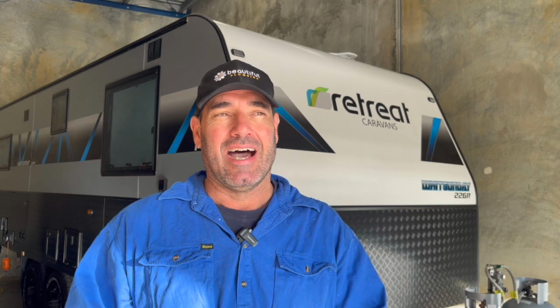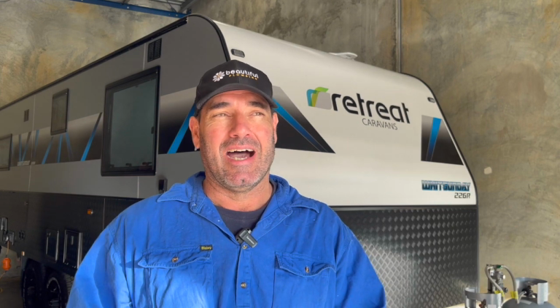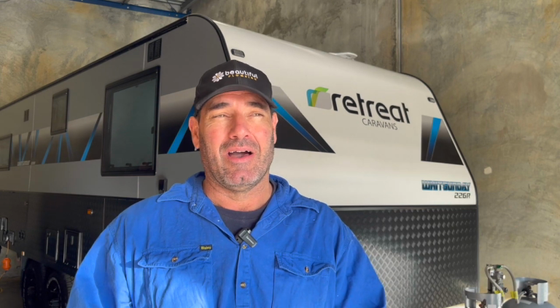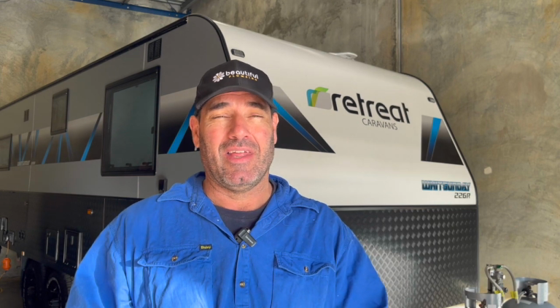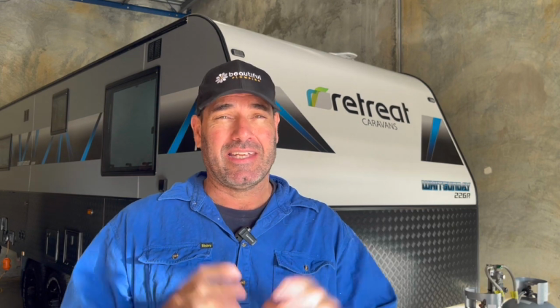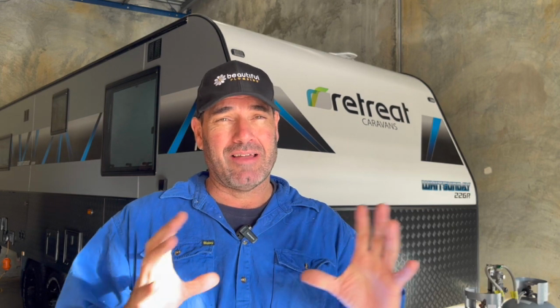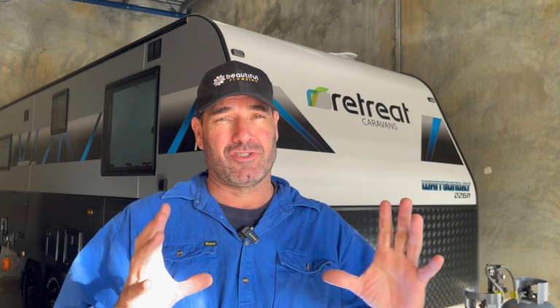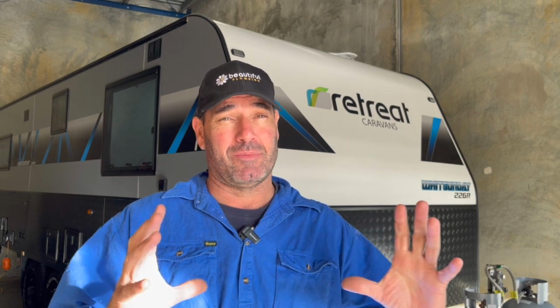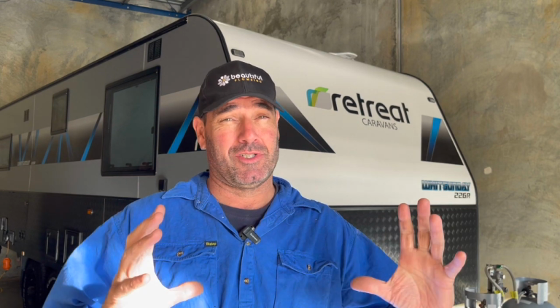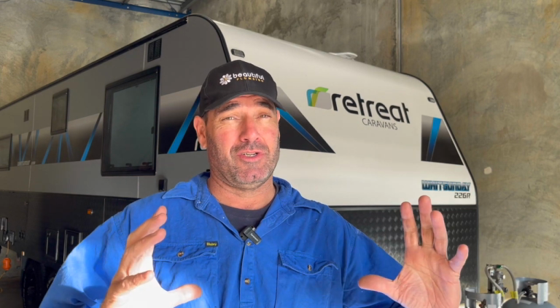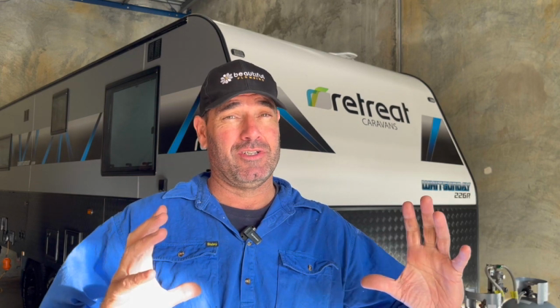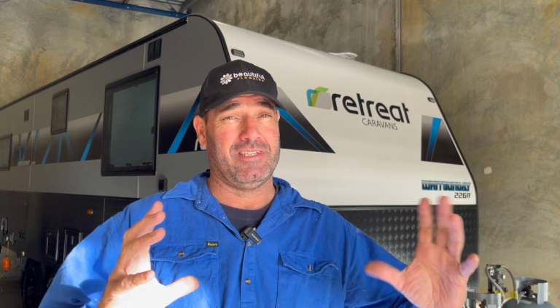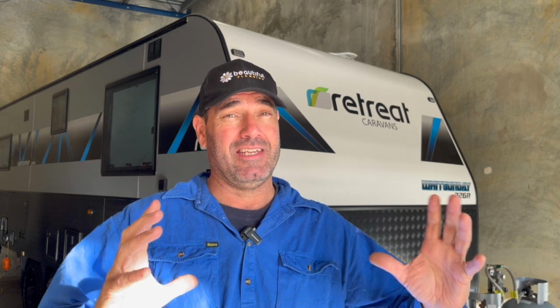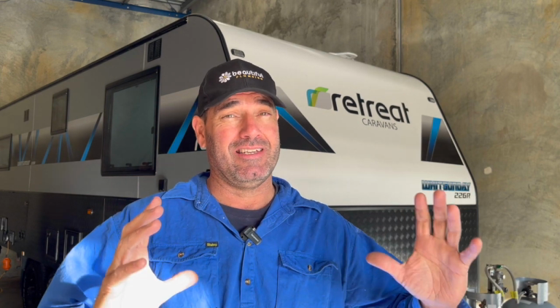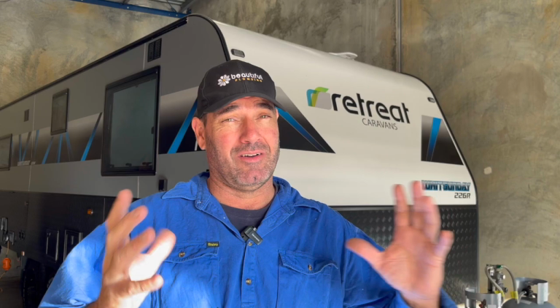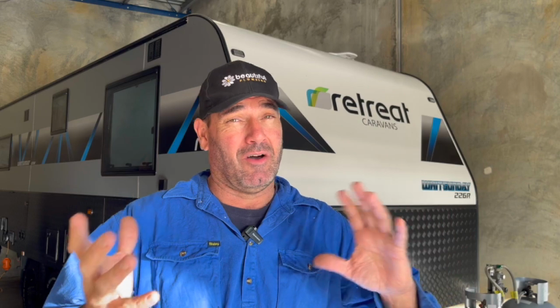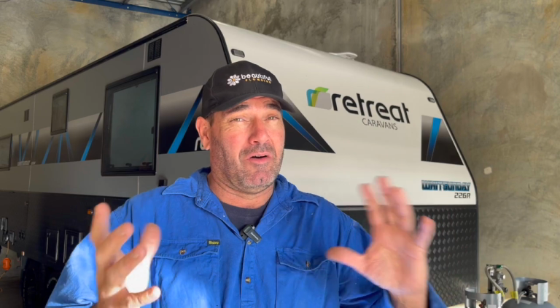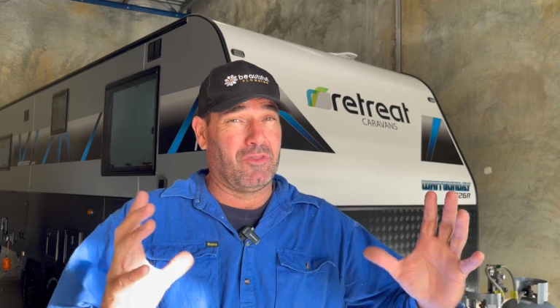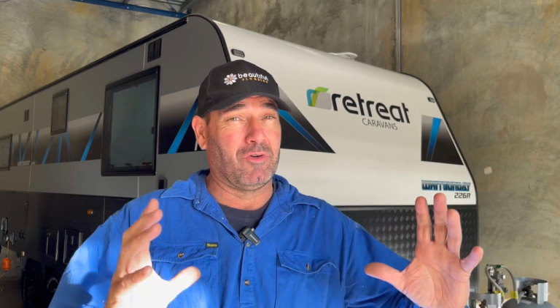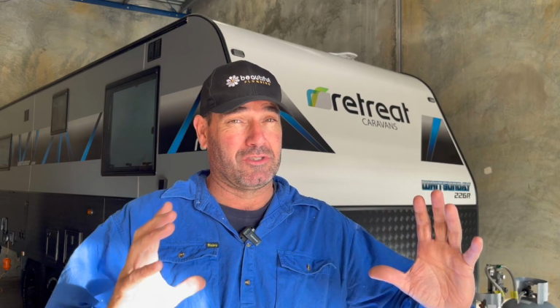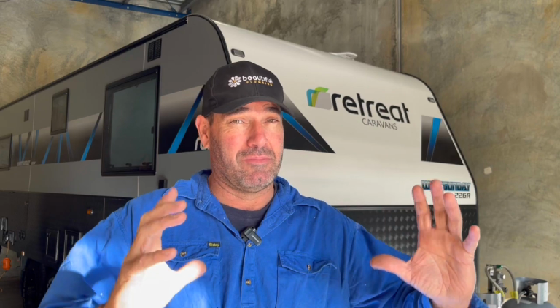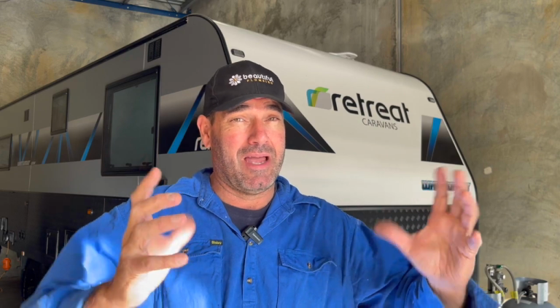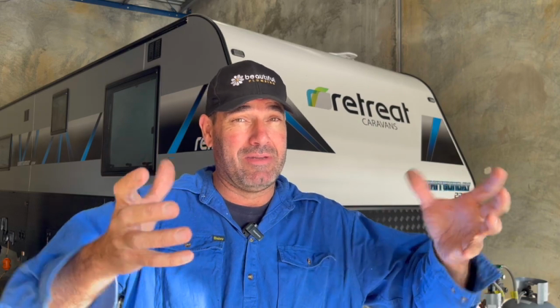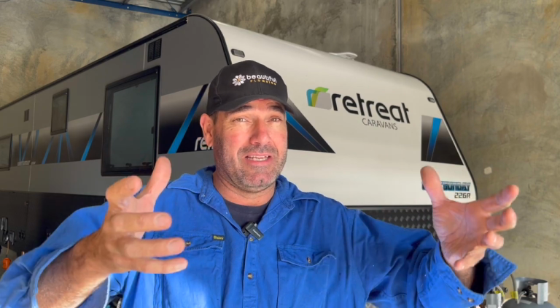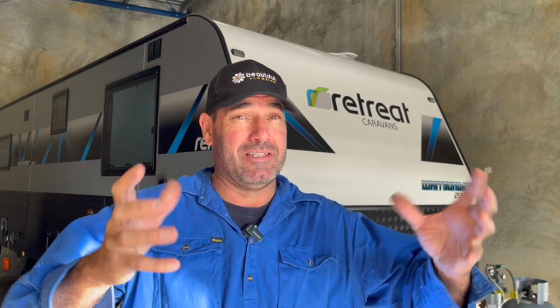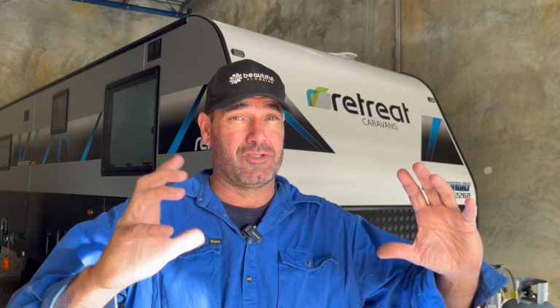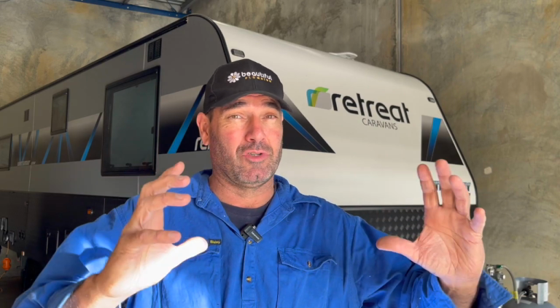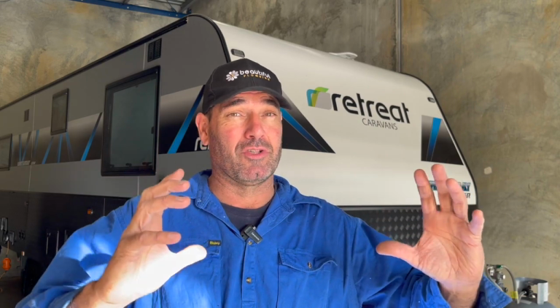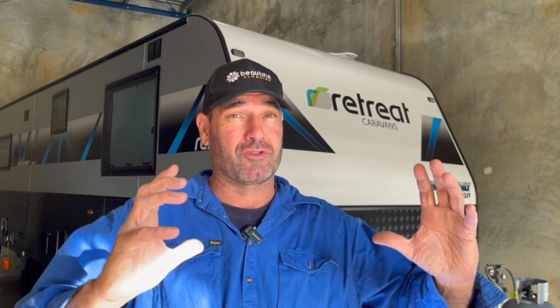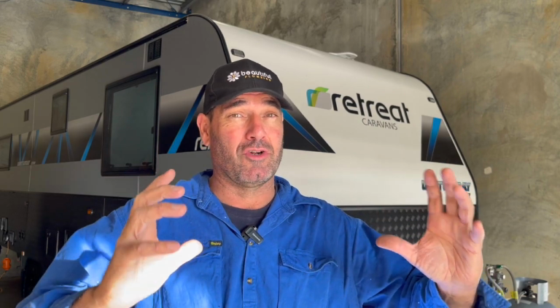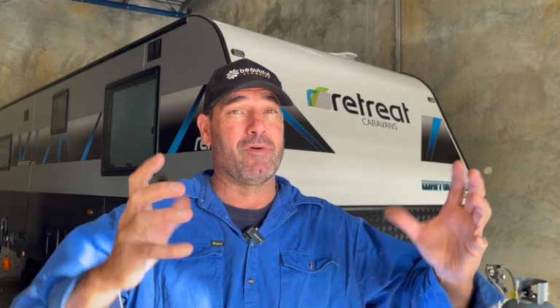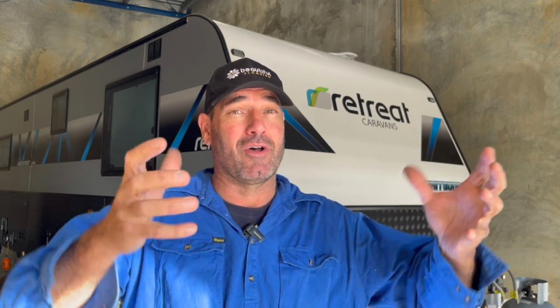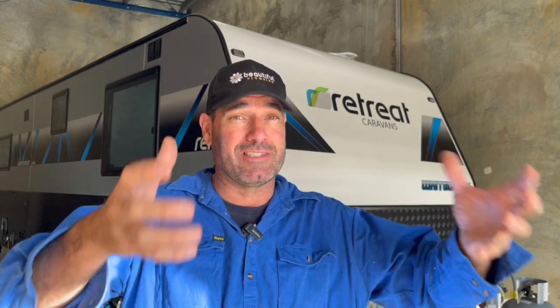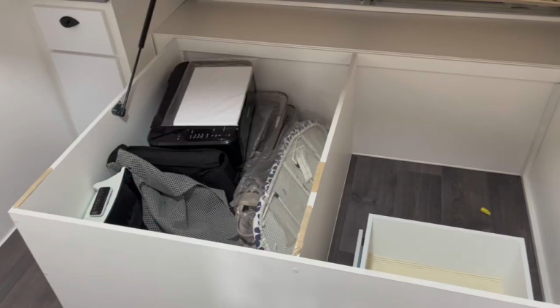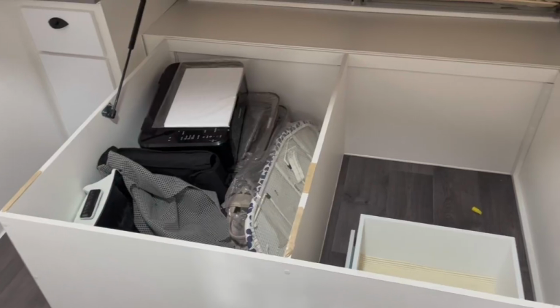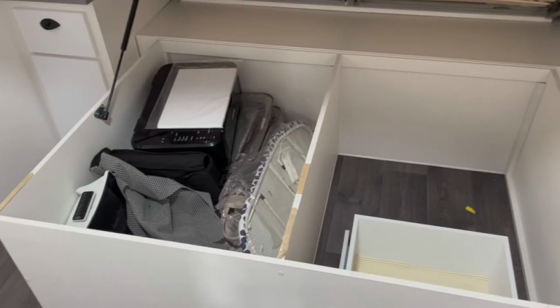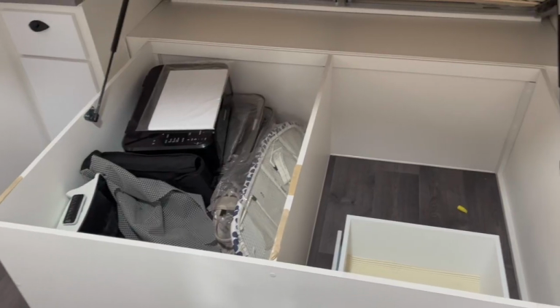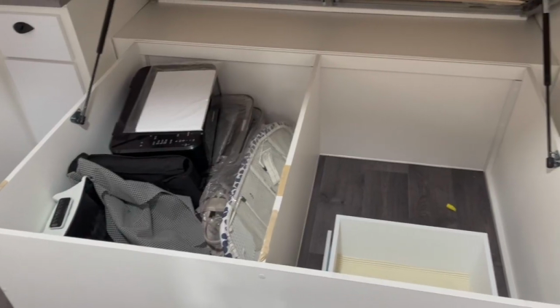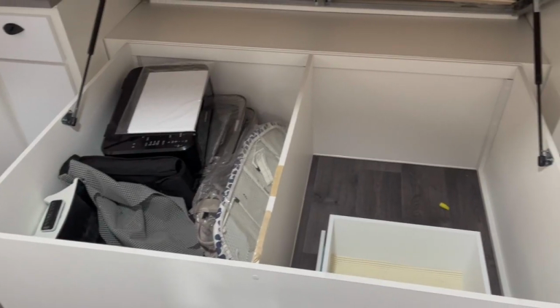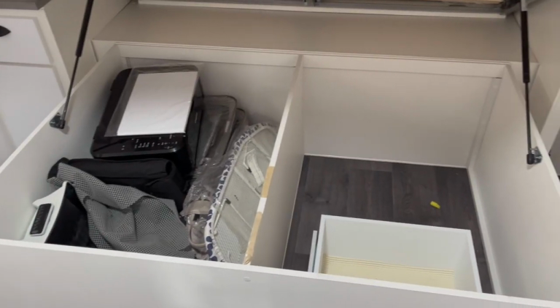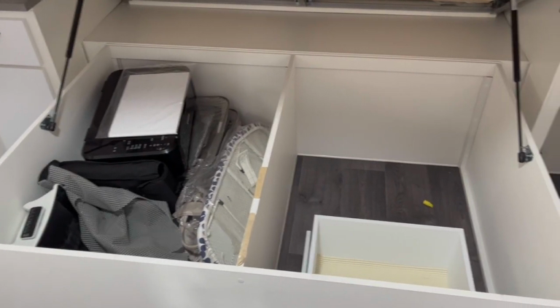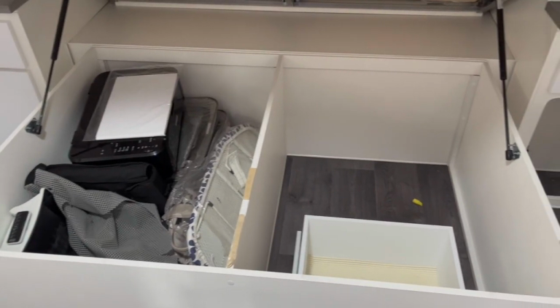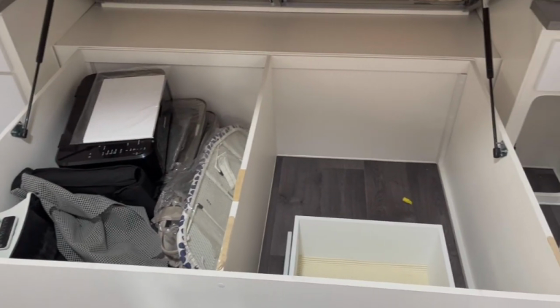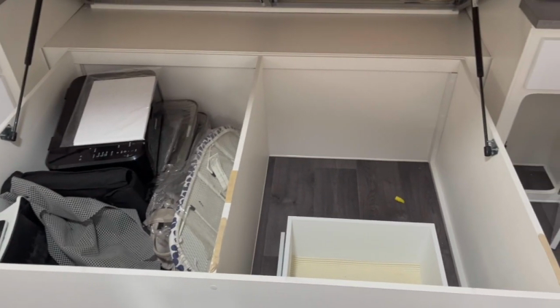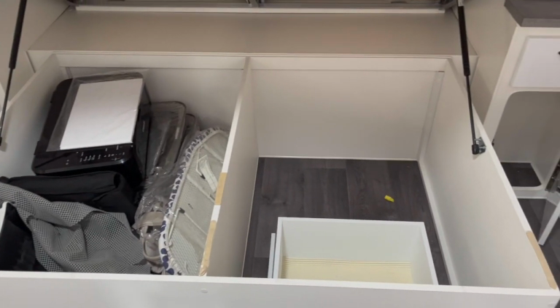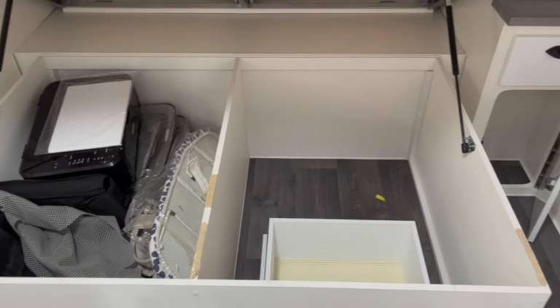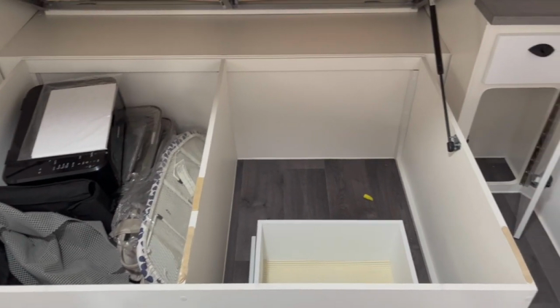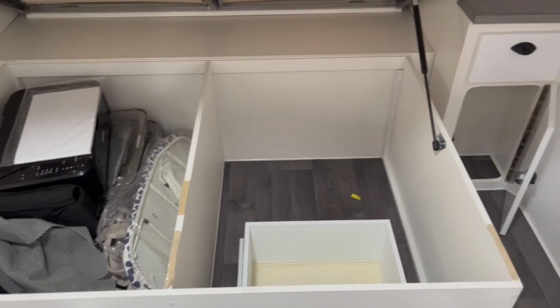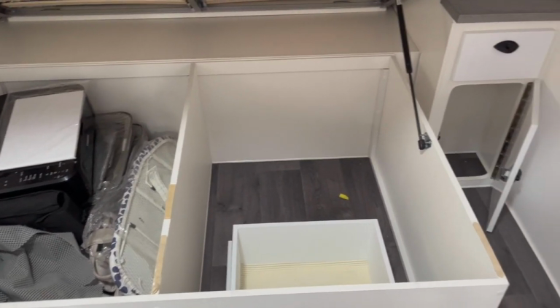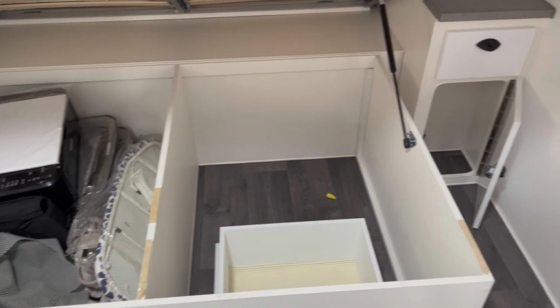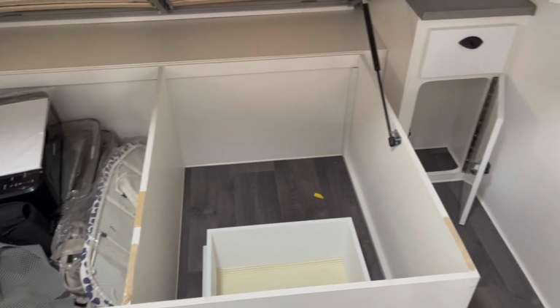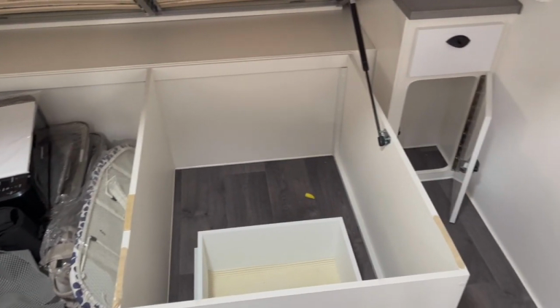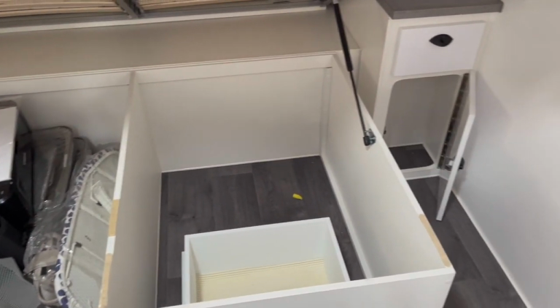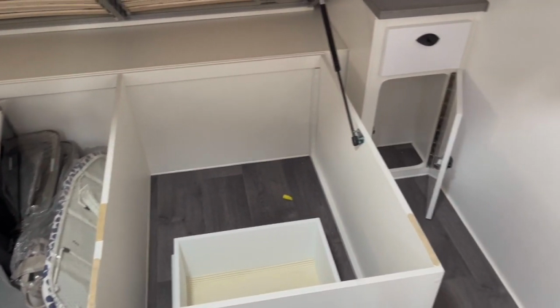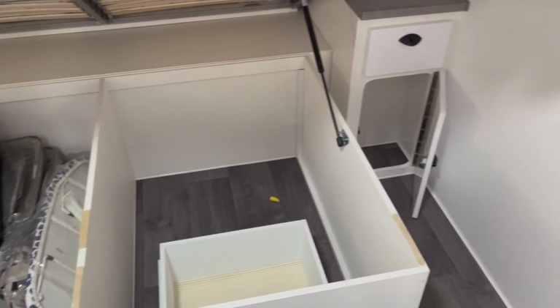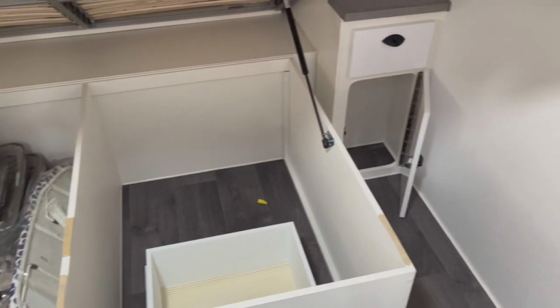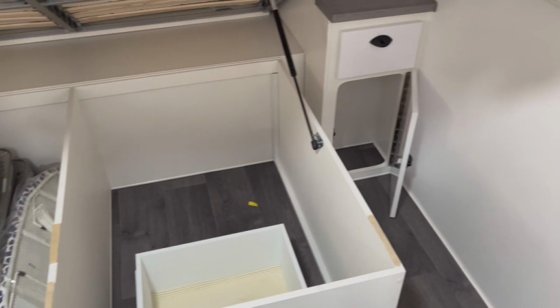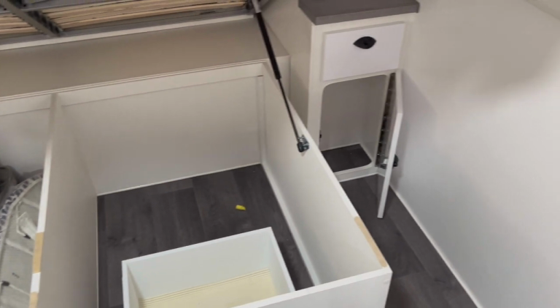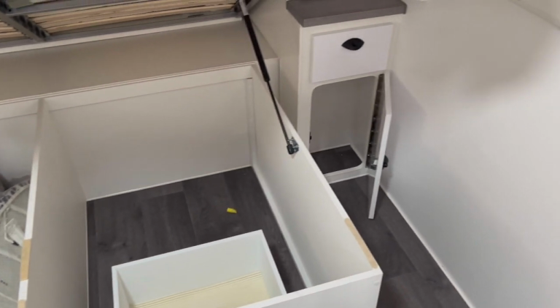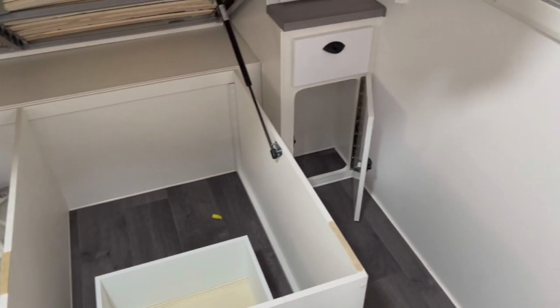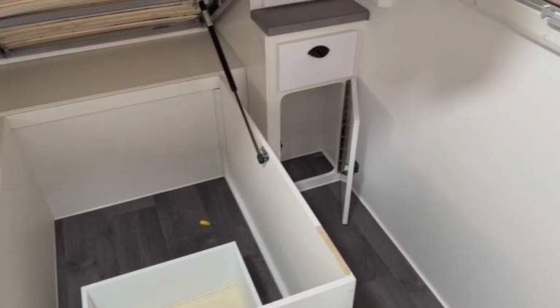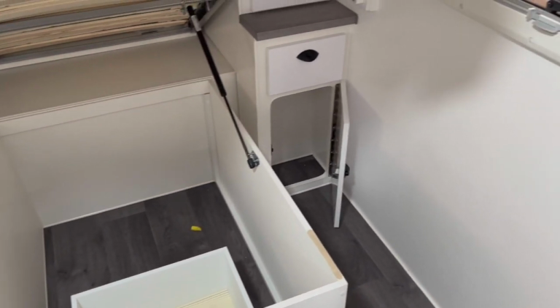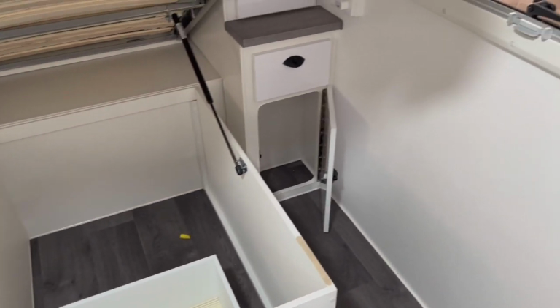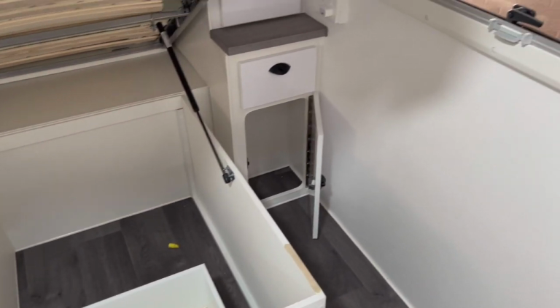That gave us the opportunity to maybe install the Truma on its edge, which frees up a lot more room. I'll show you how it worked out now.